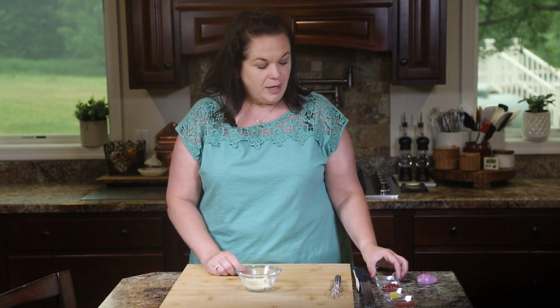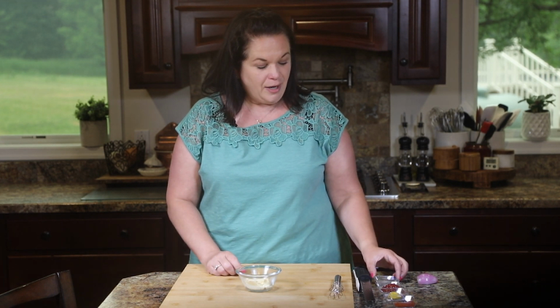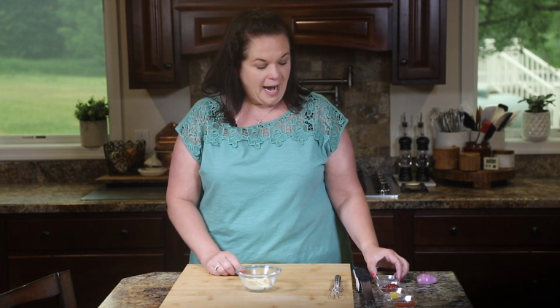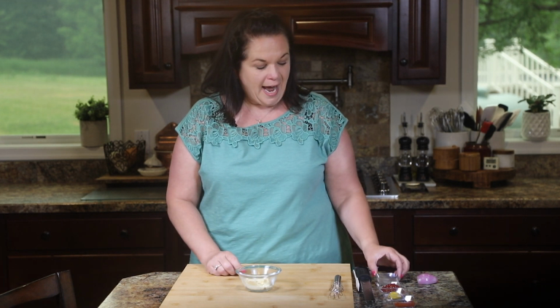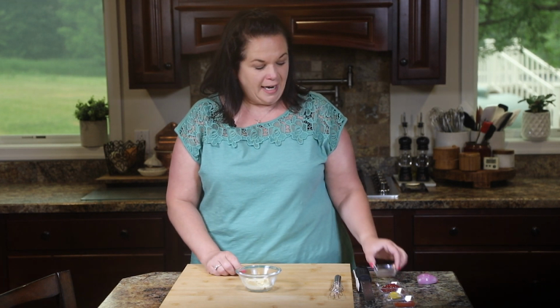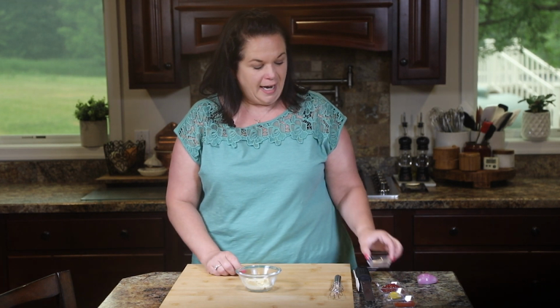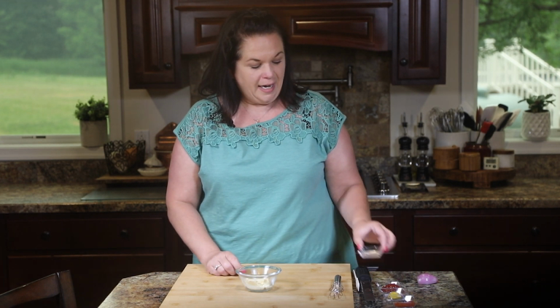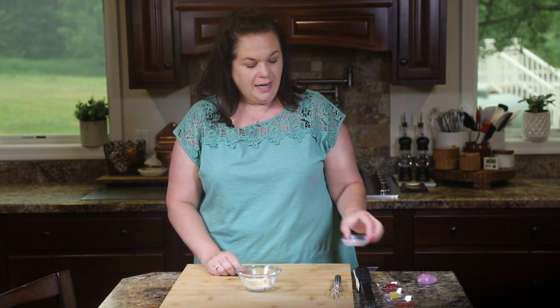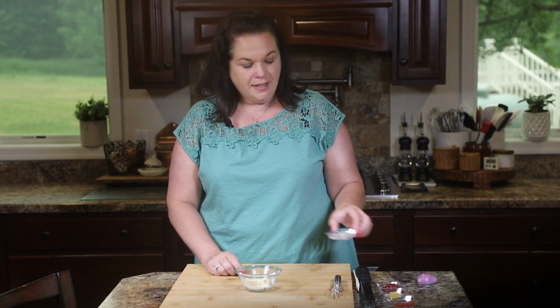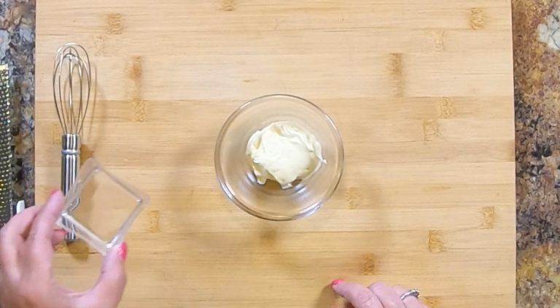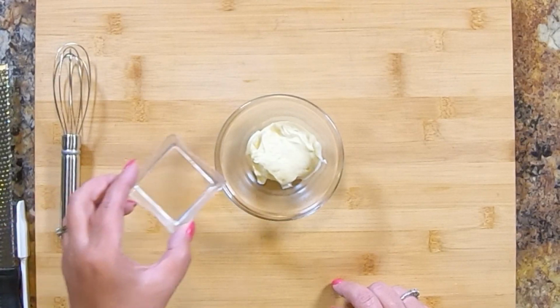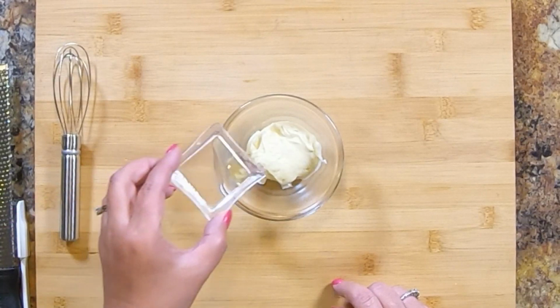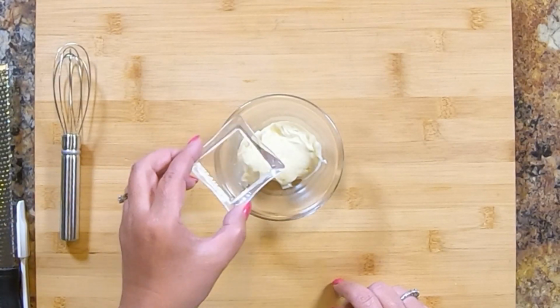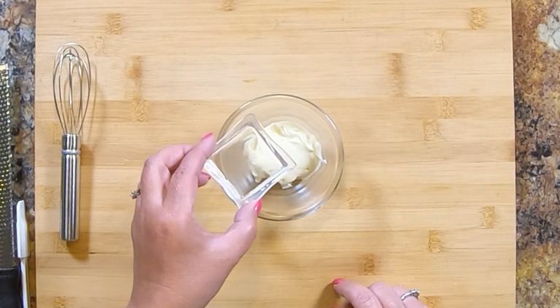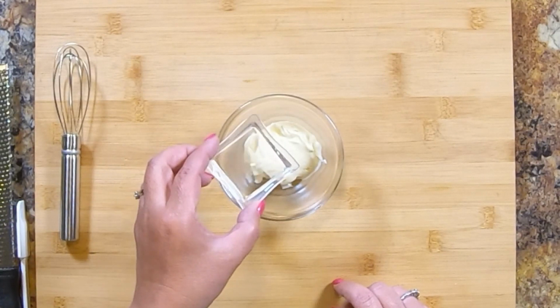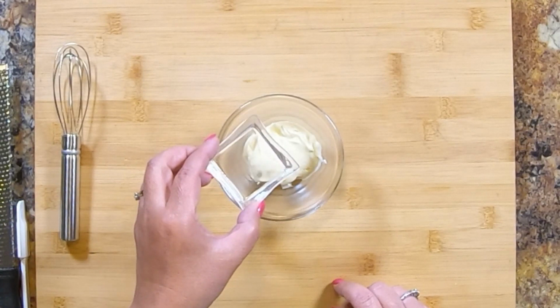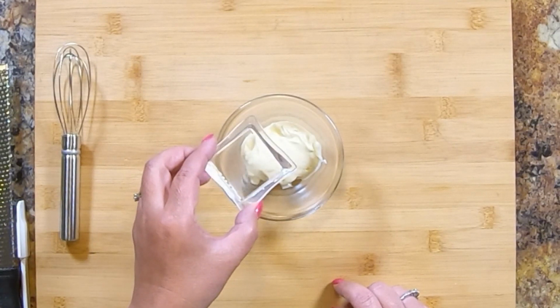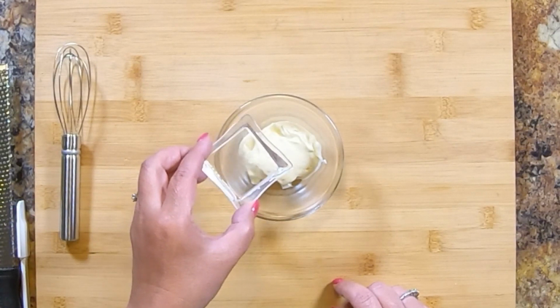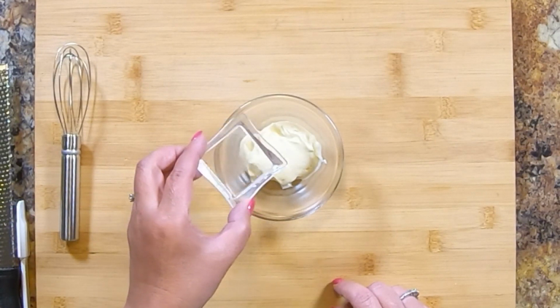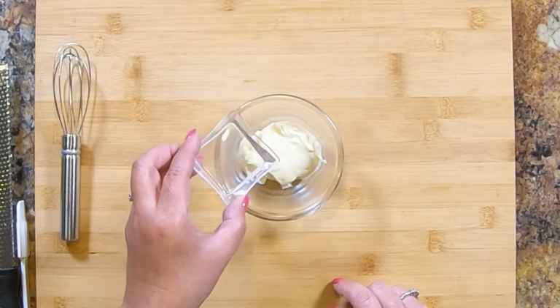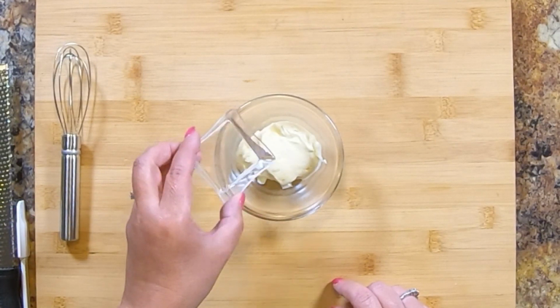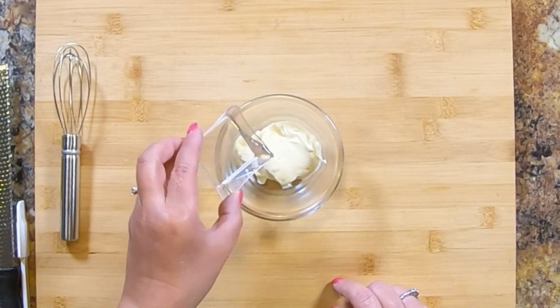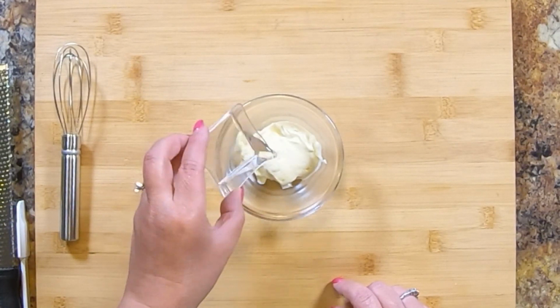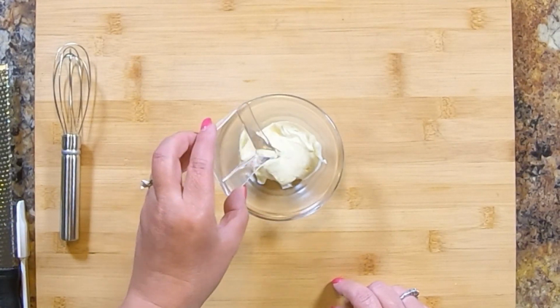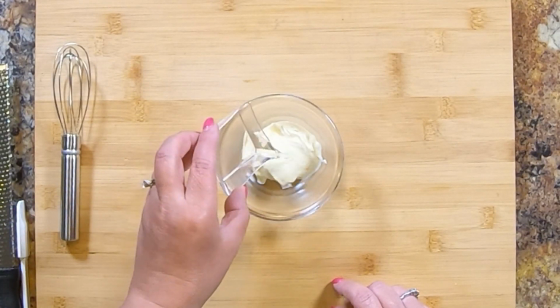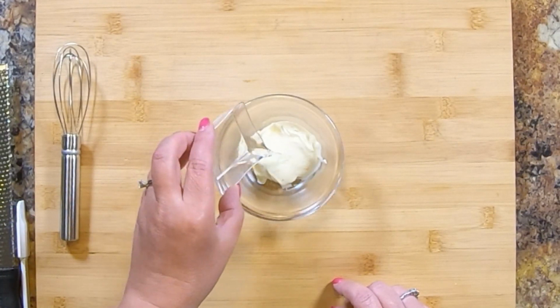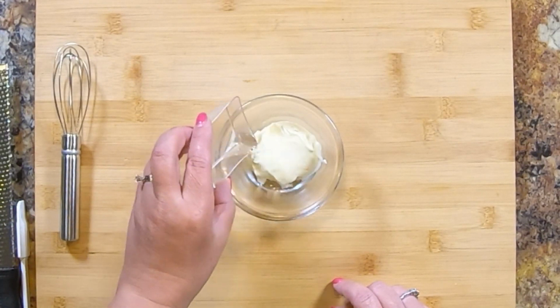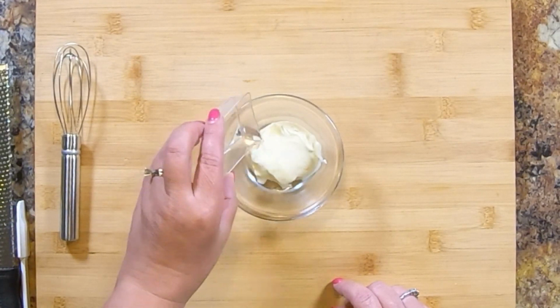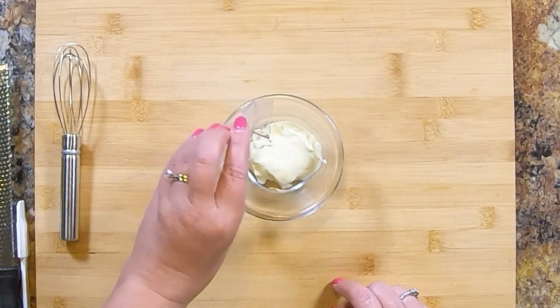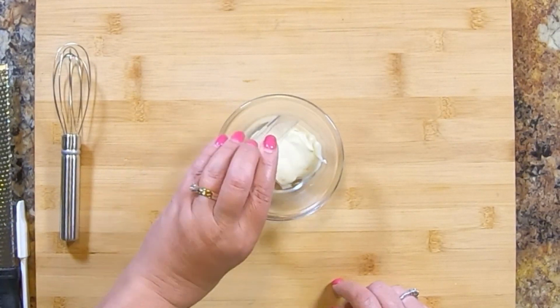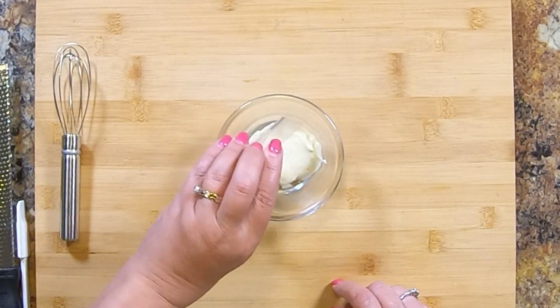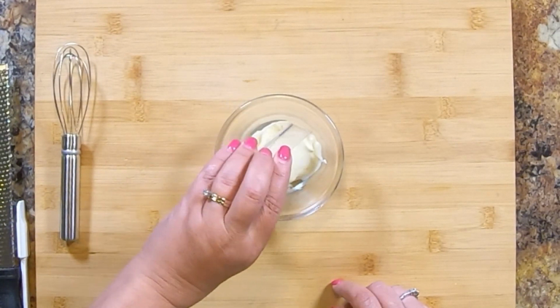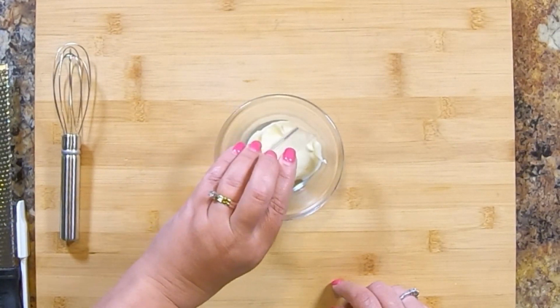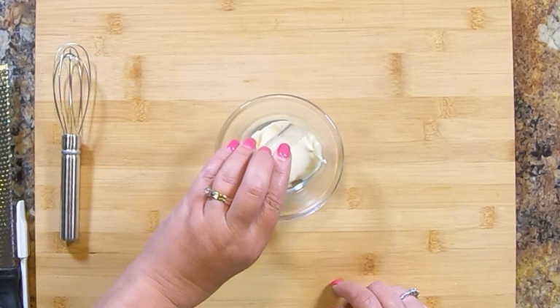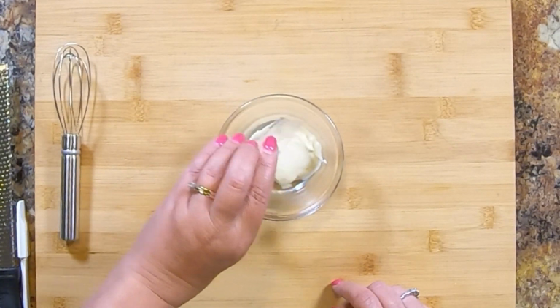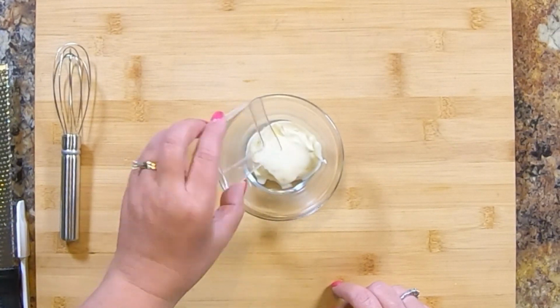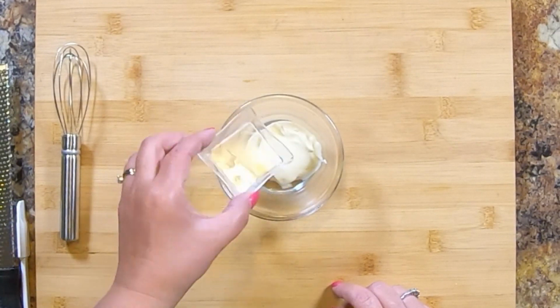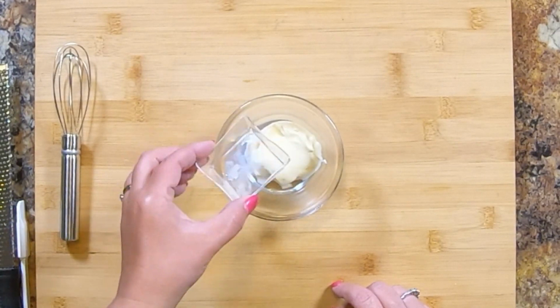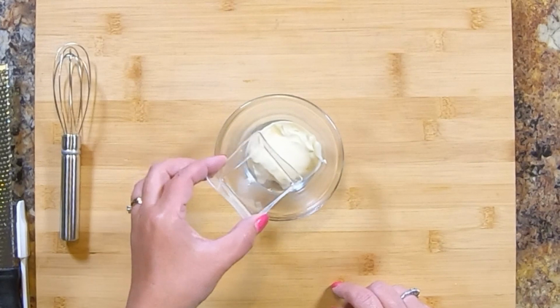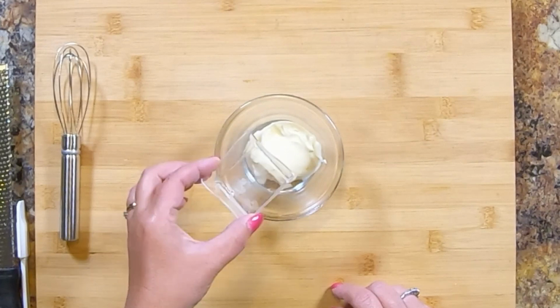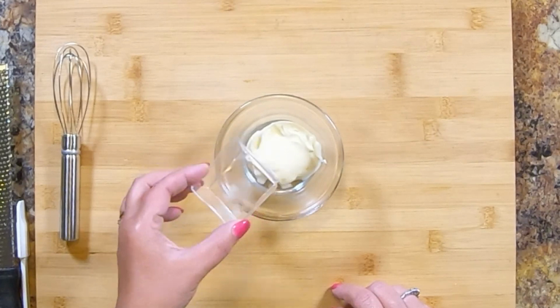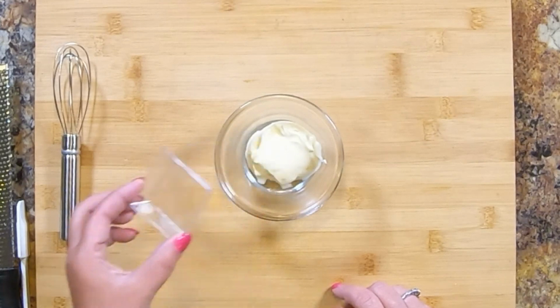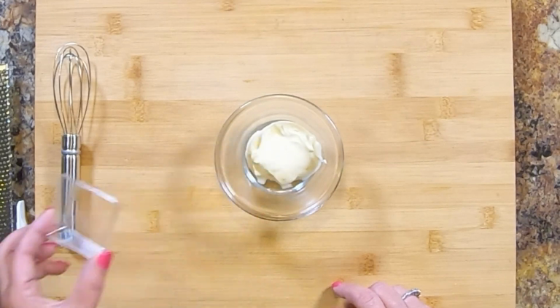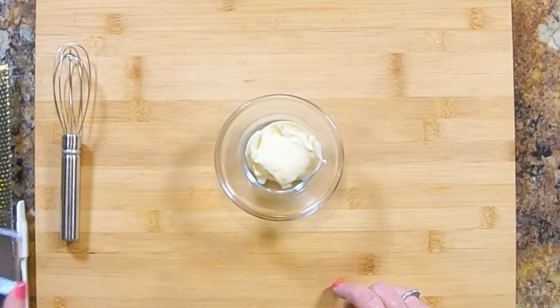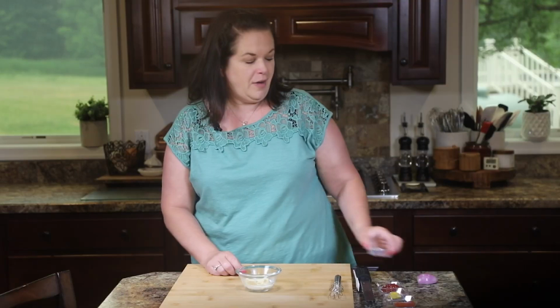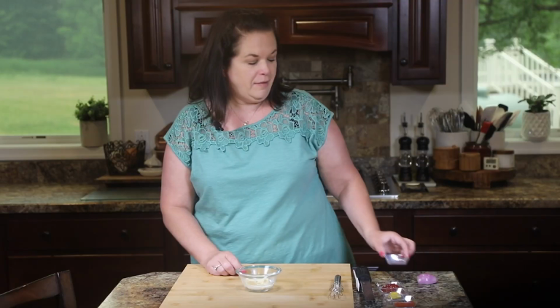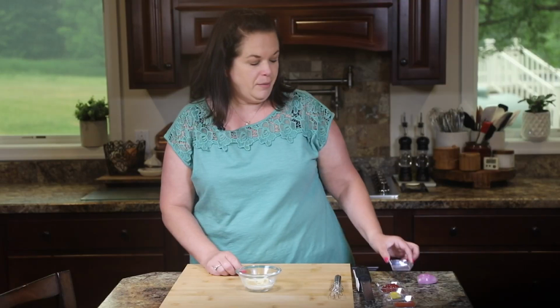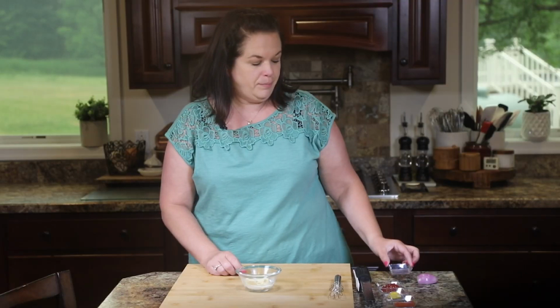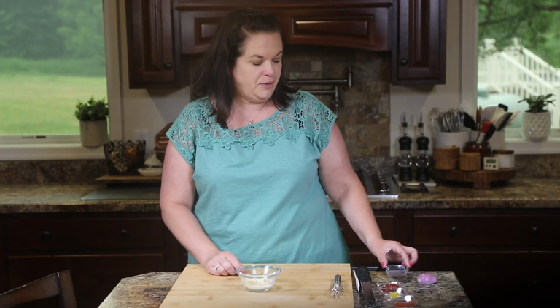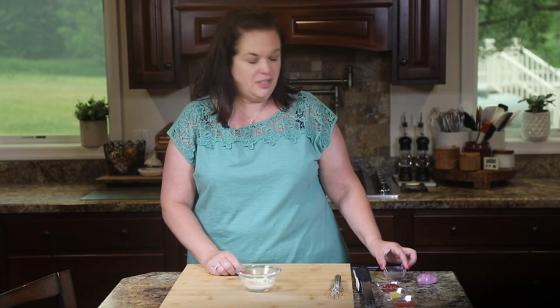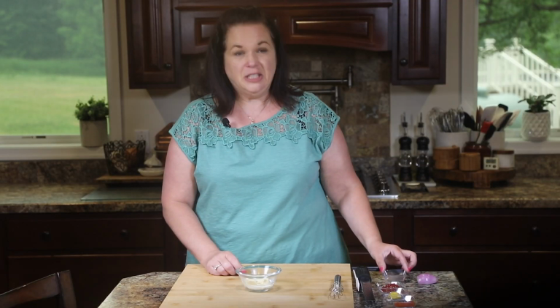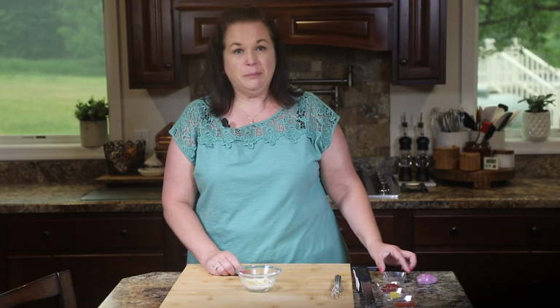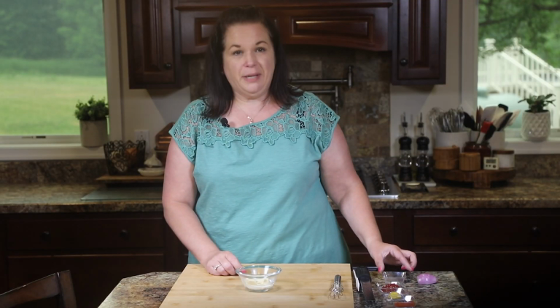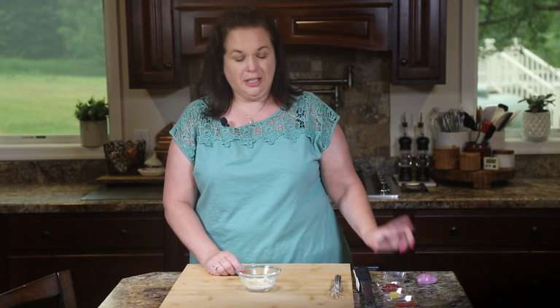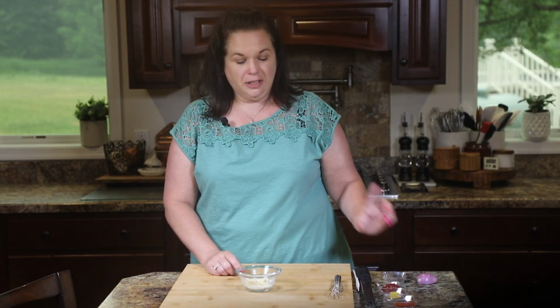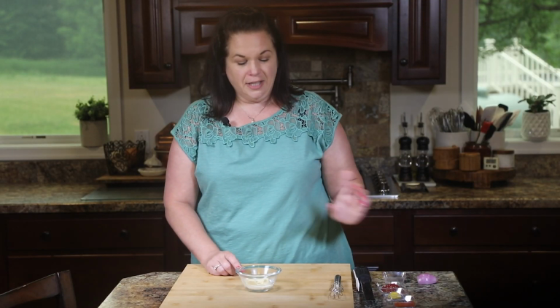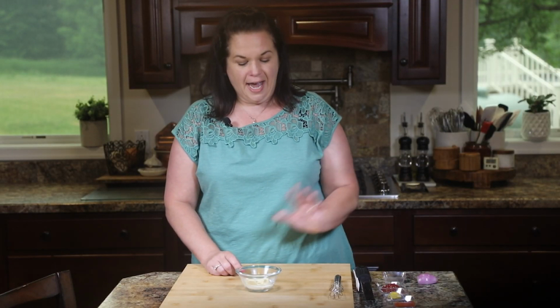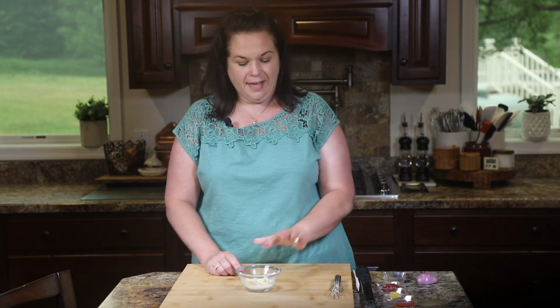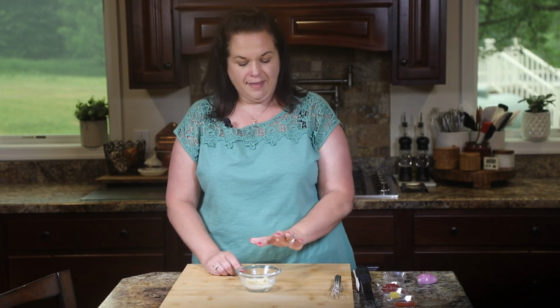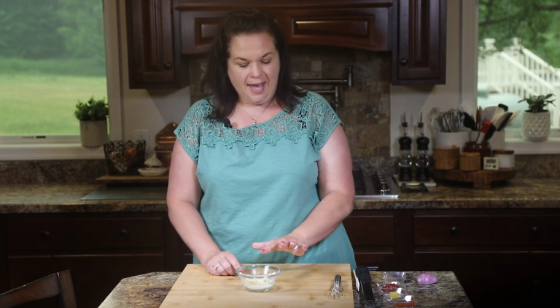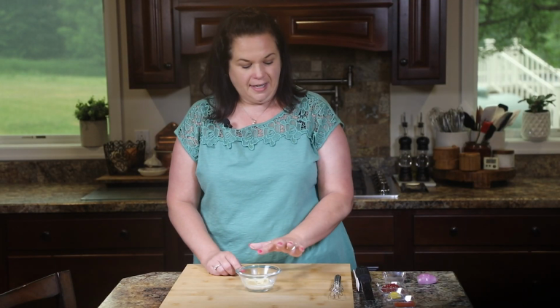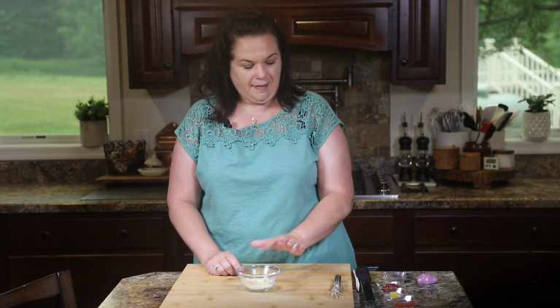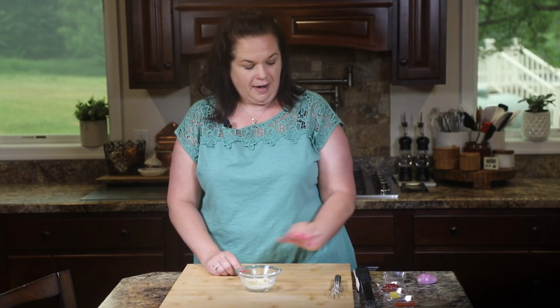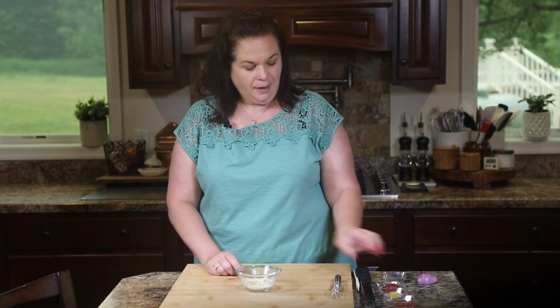We are adding some spicy pickle juice — juice from your favorite dill pickle. Add that in there.